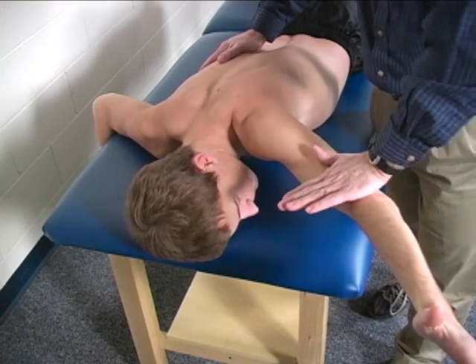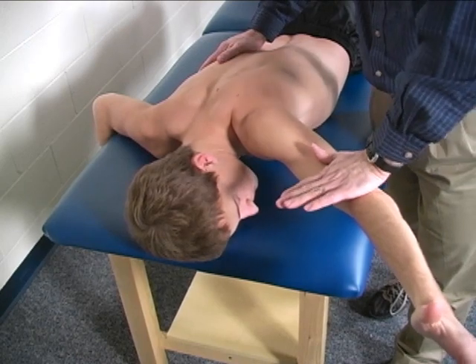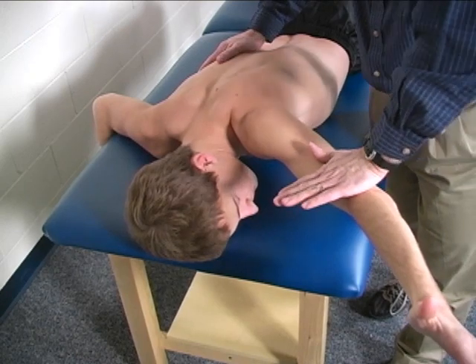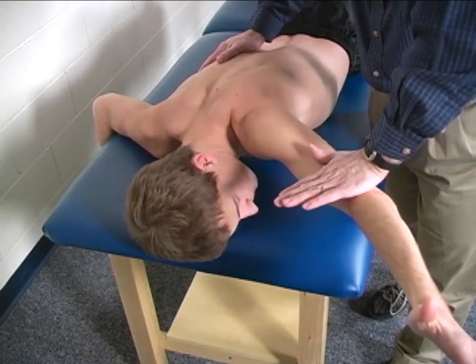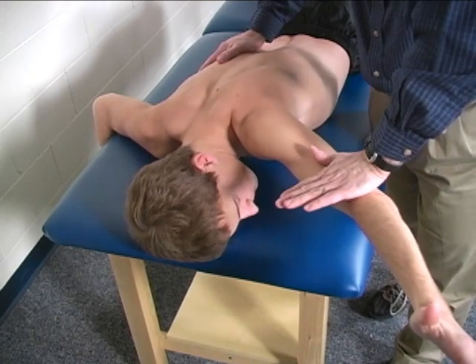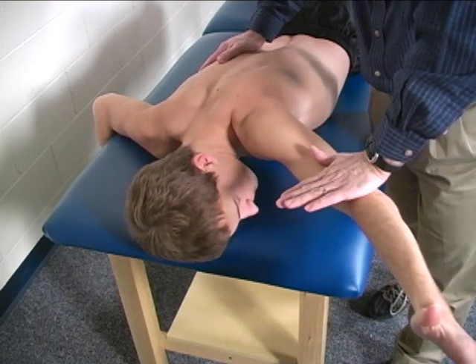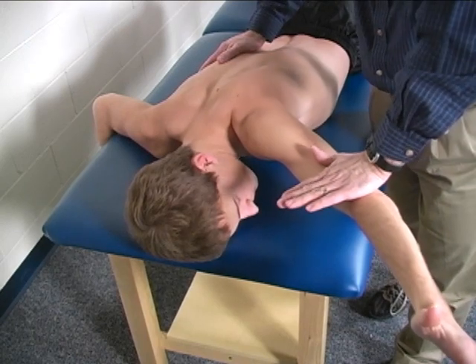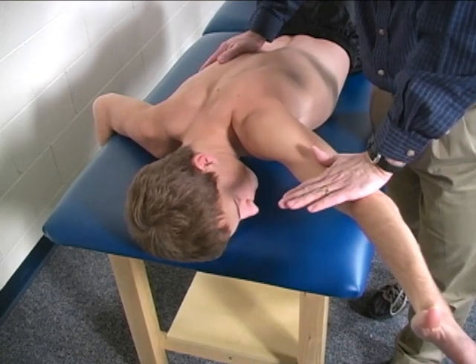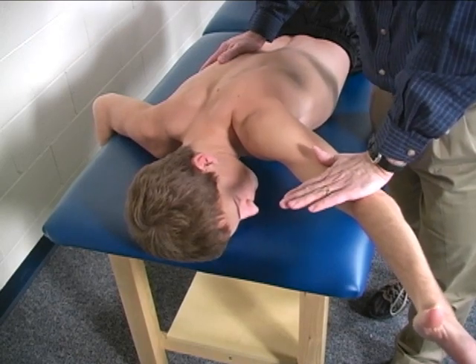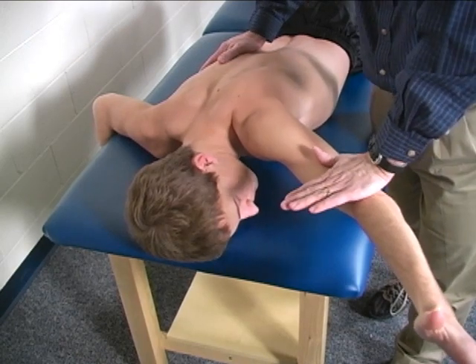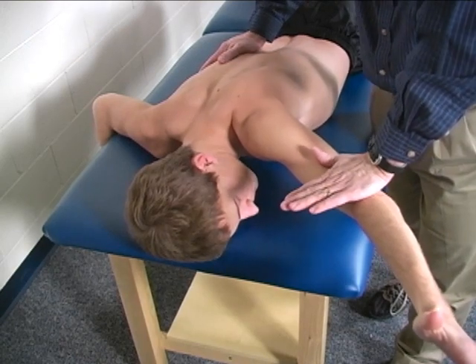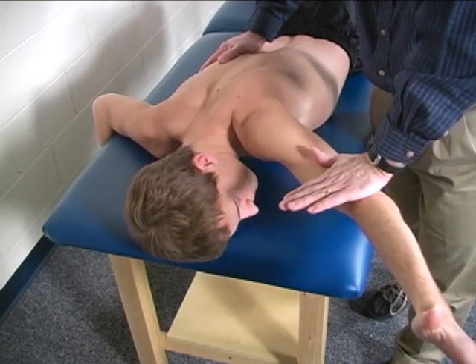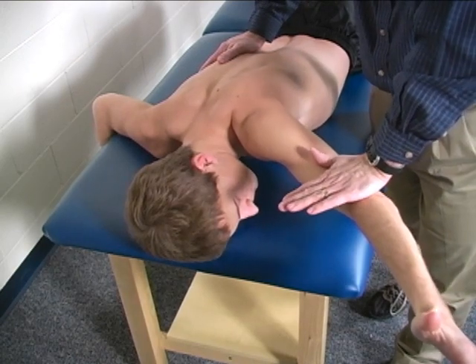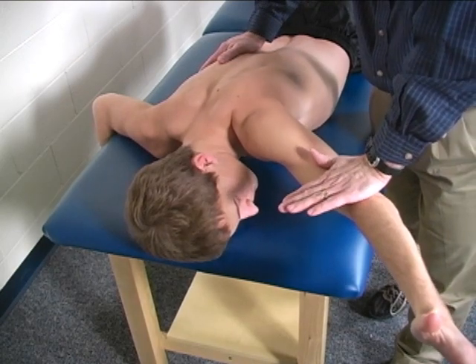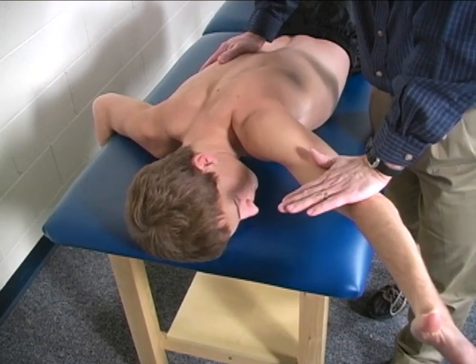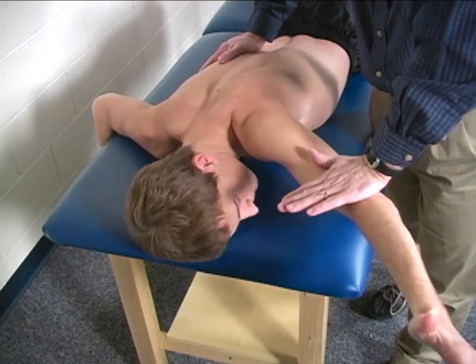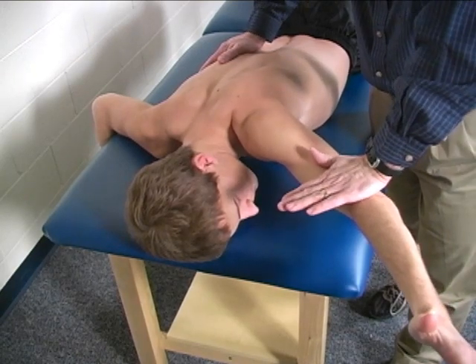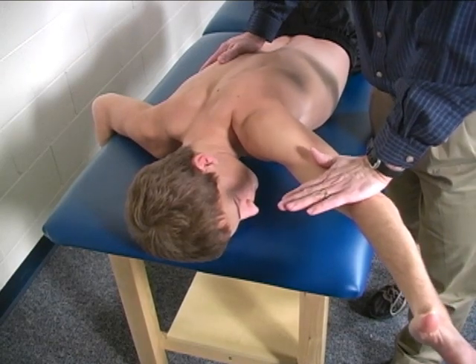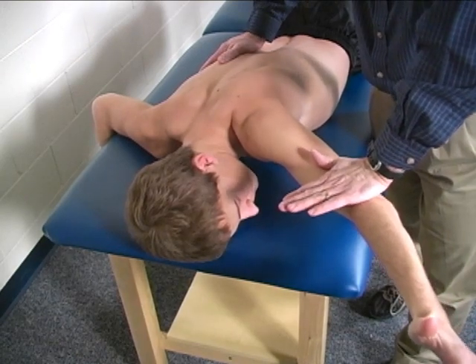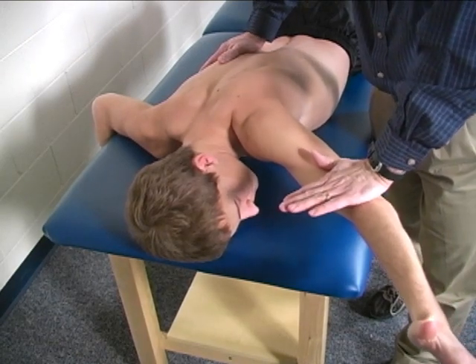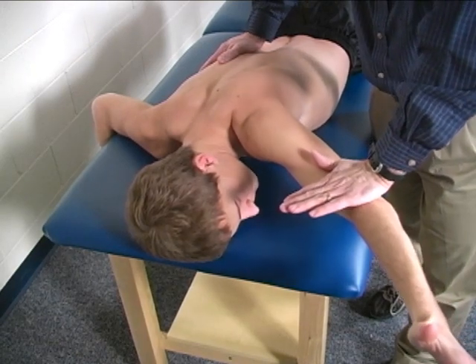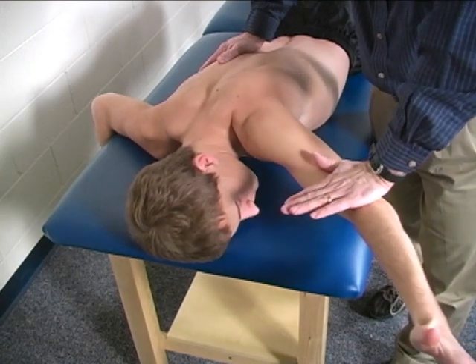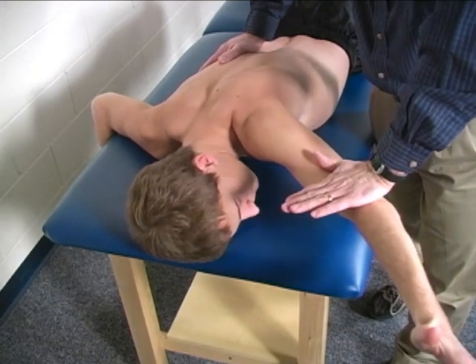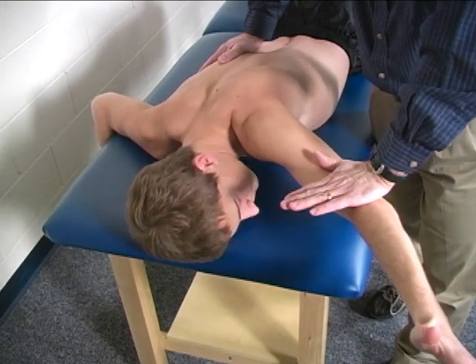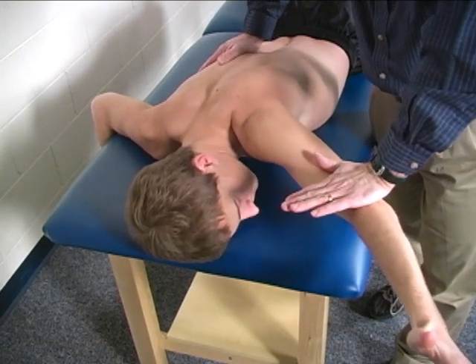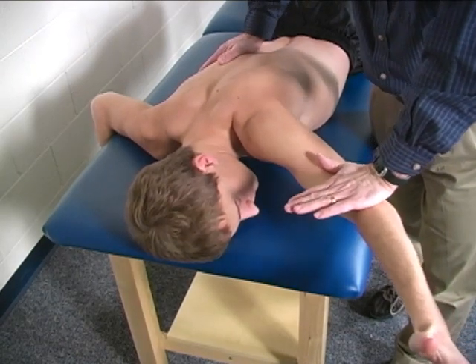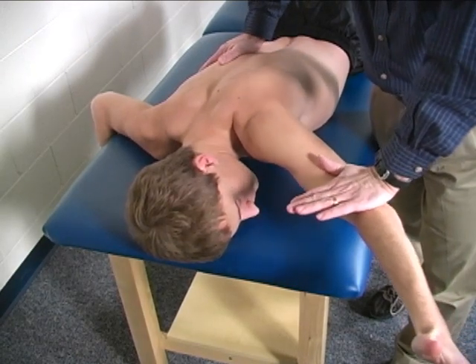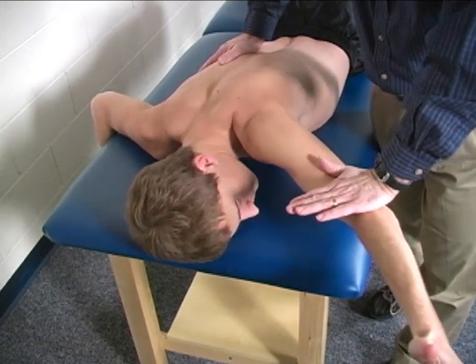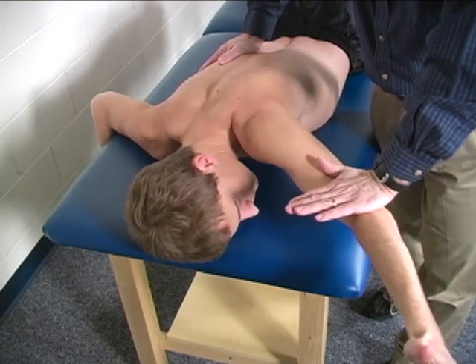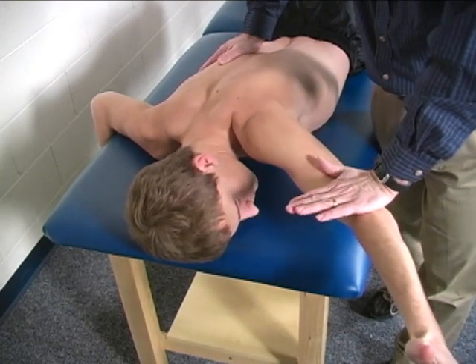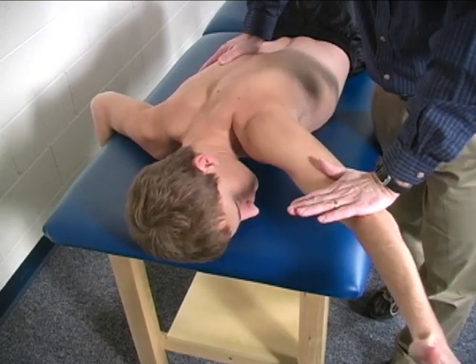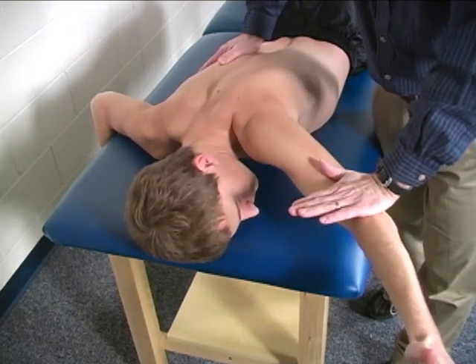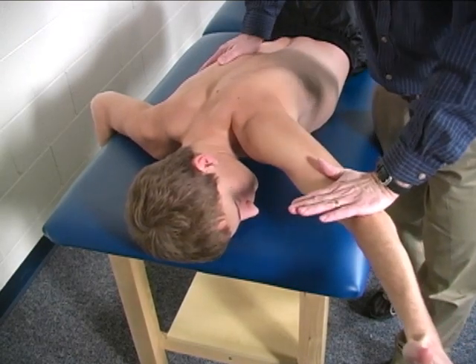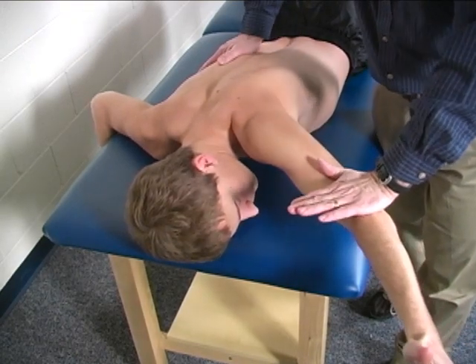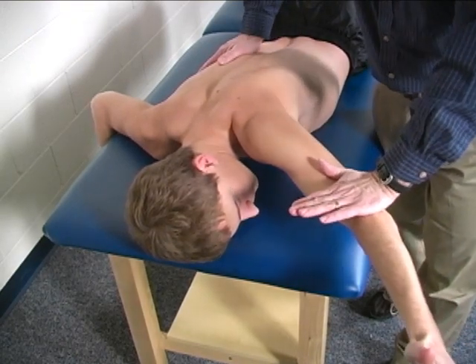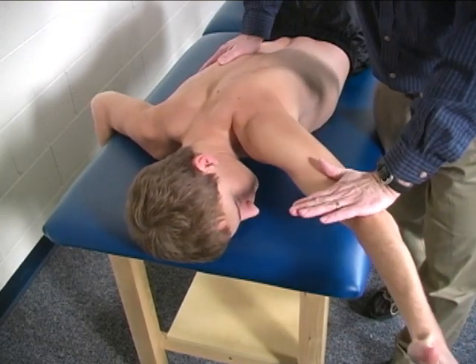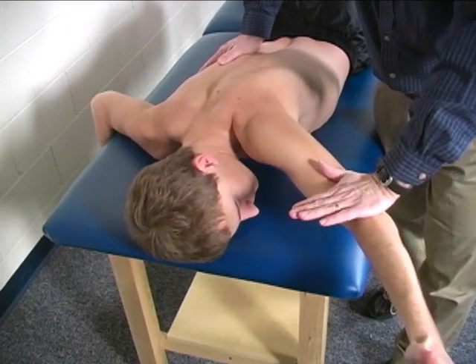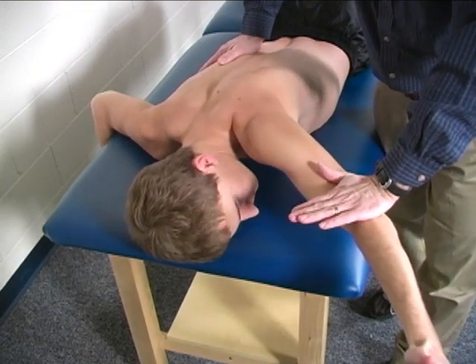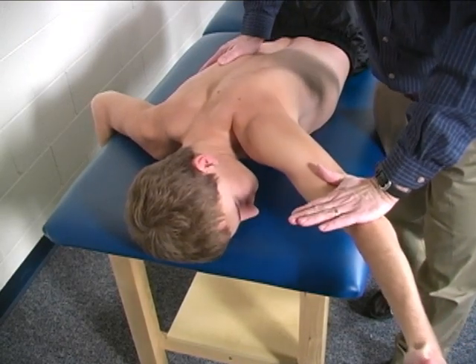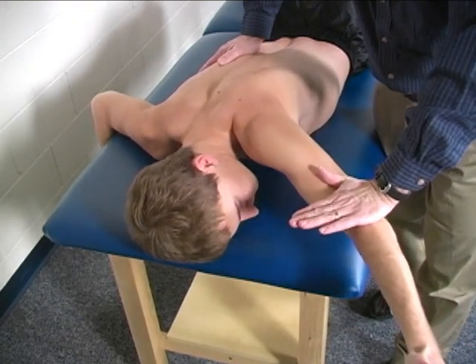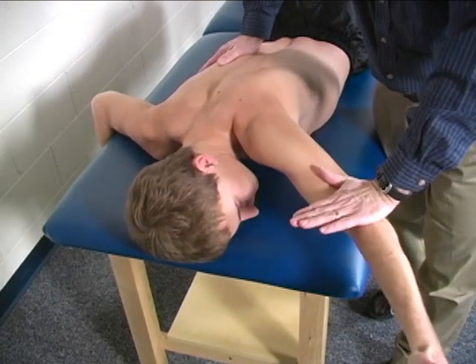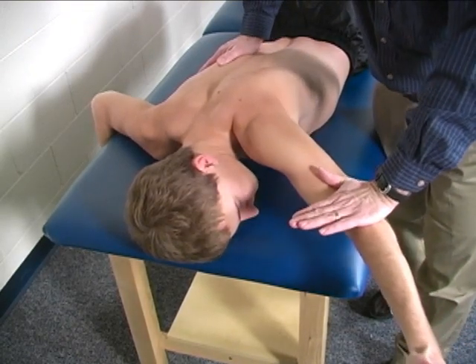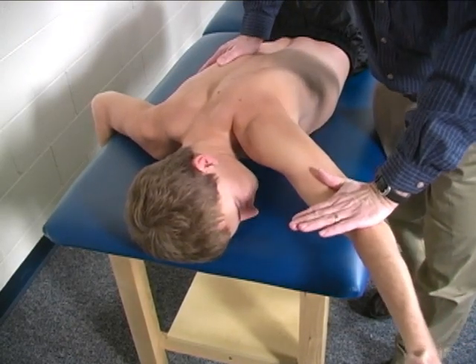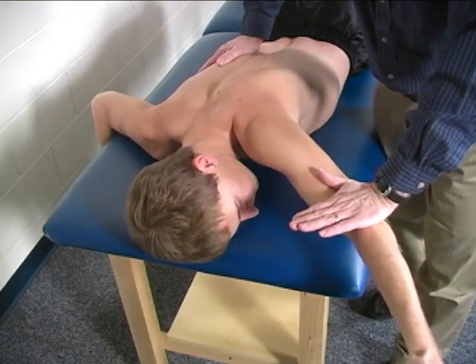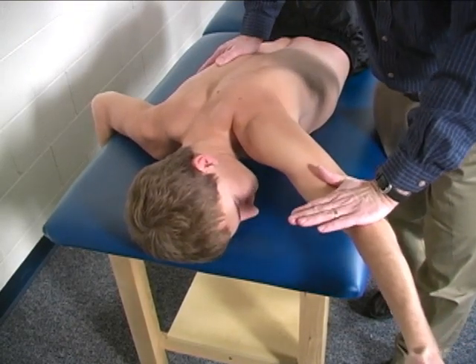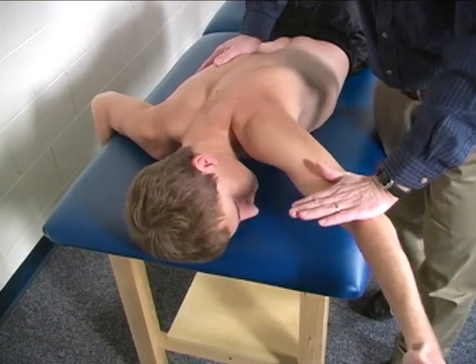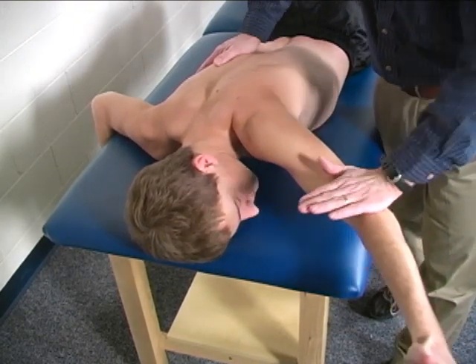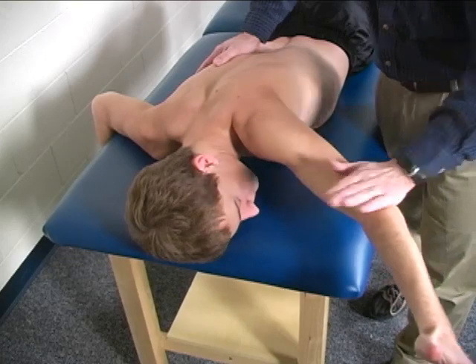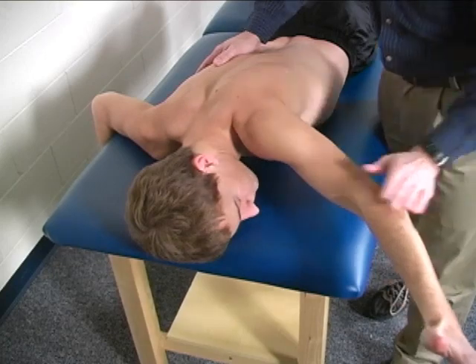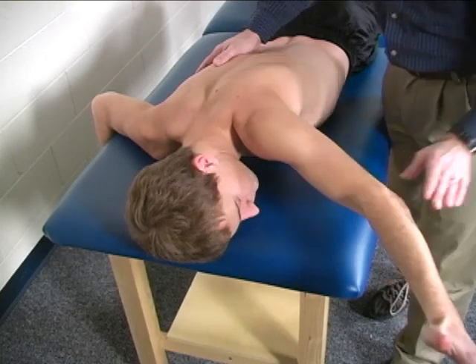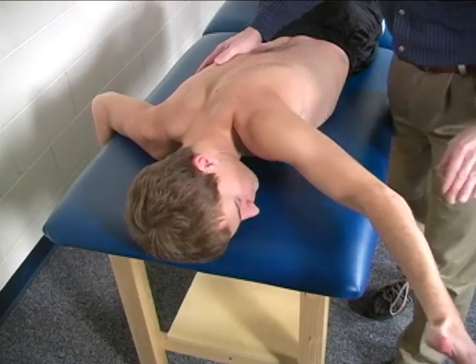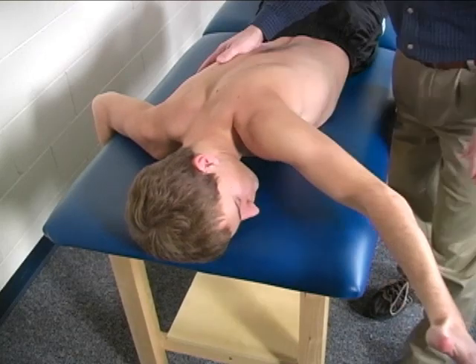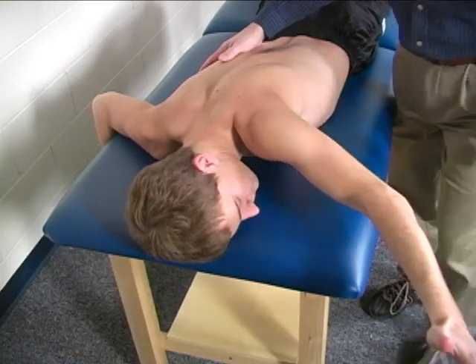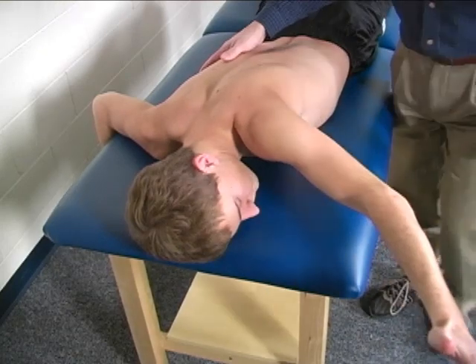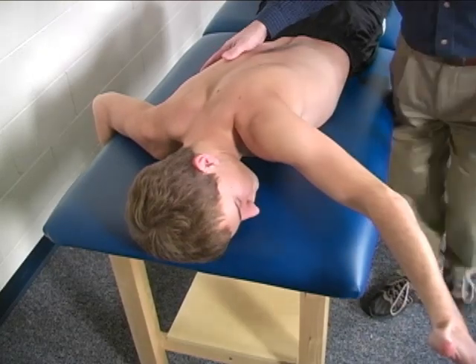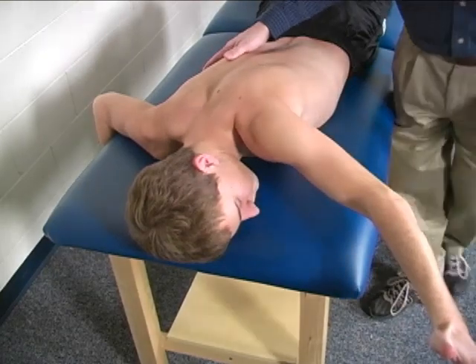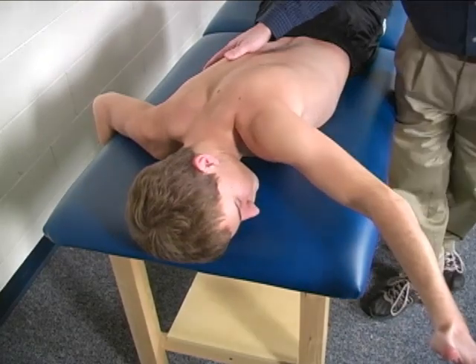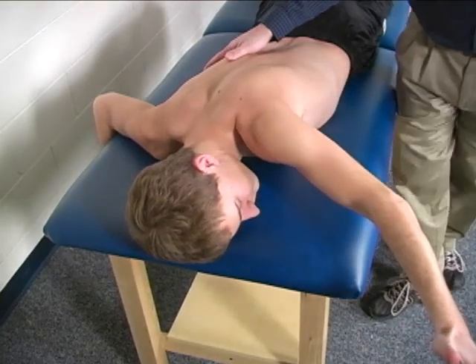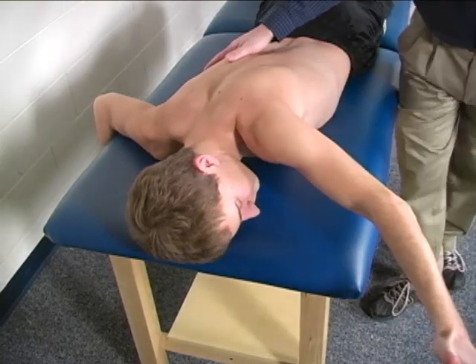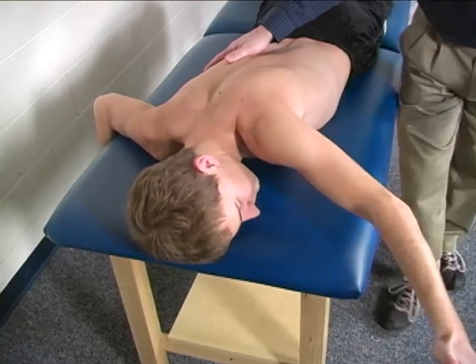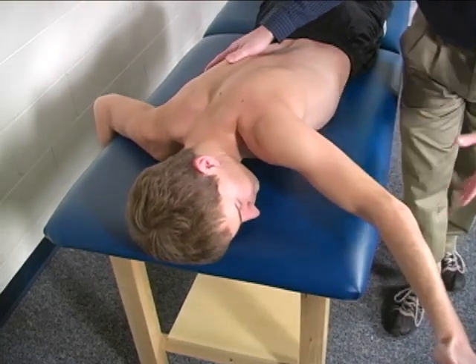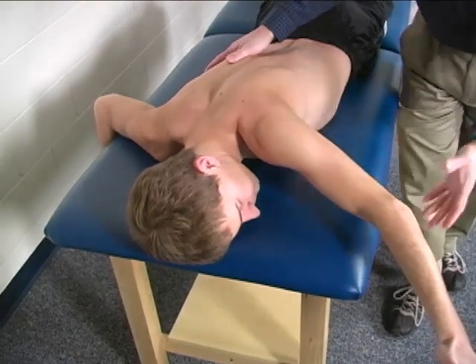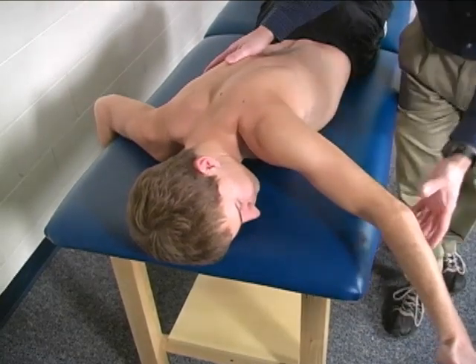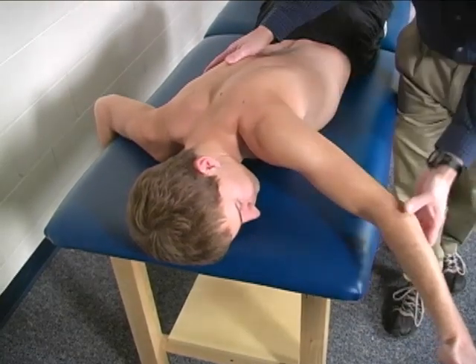Hold that — don't let me move you. Hold. Okay, and you can relax.